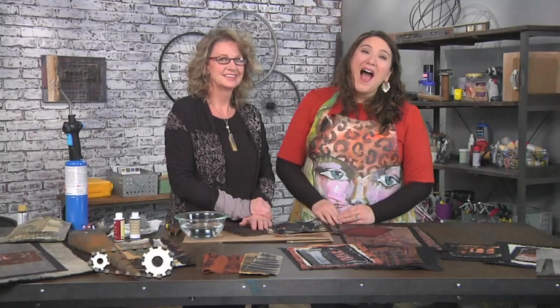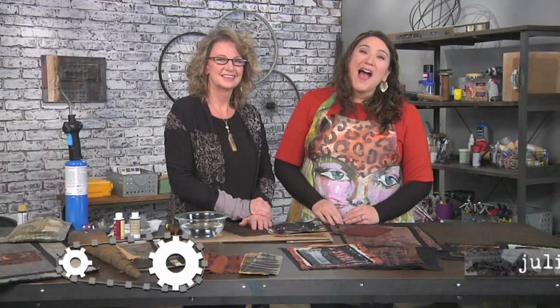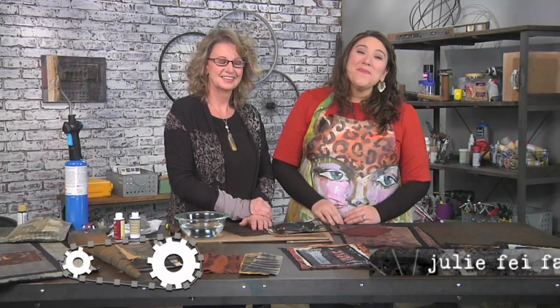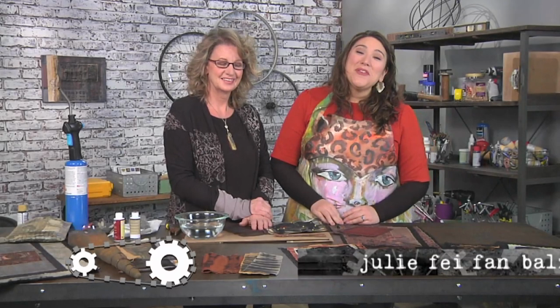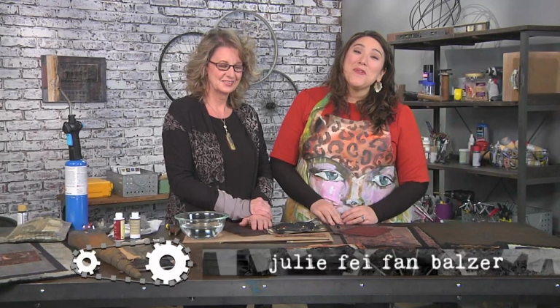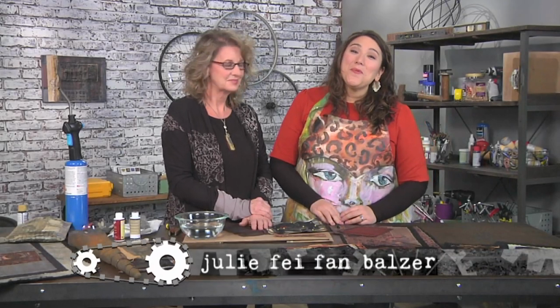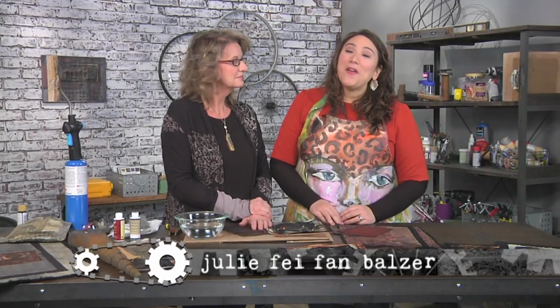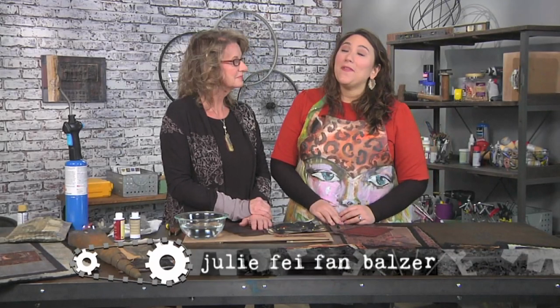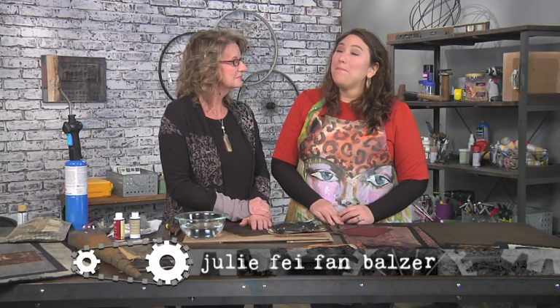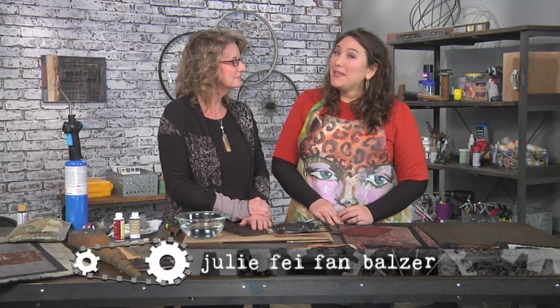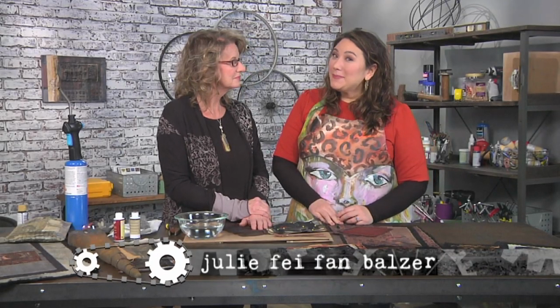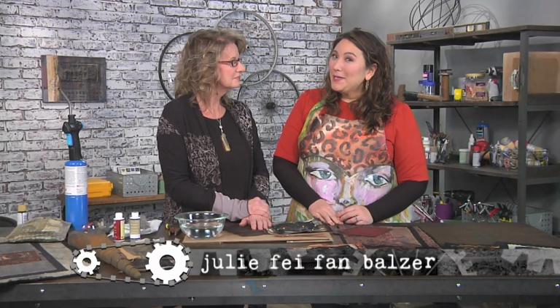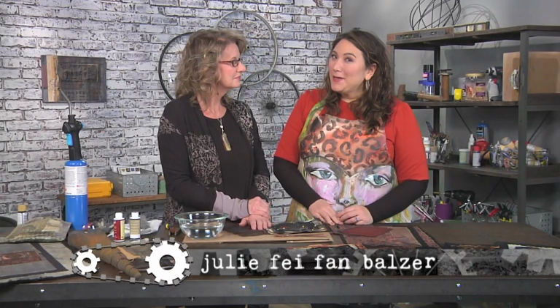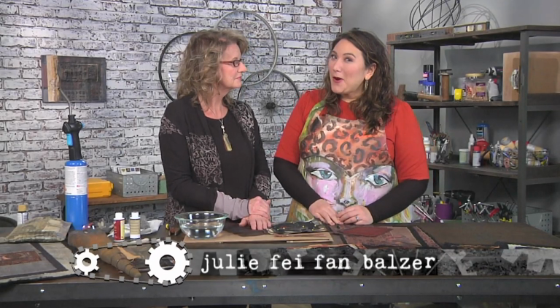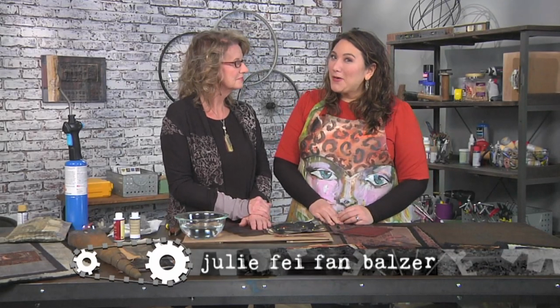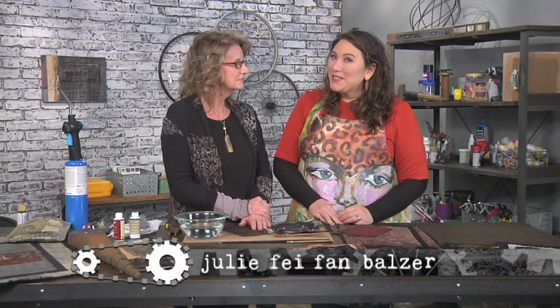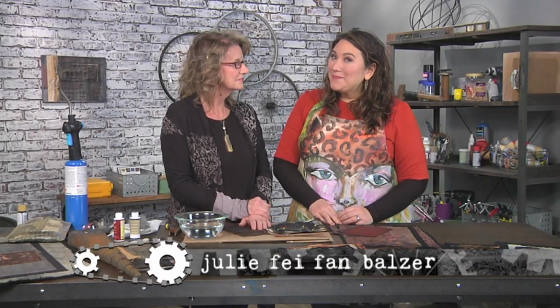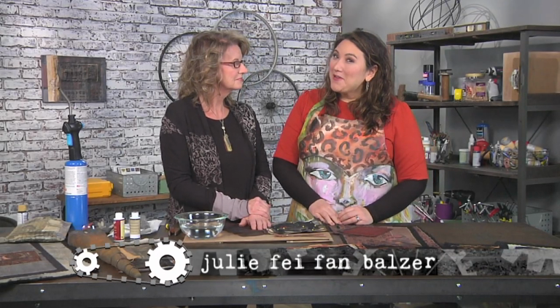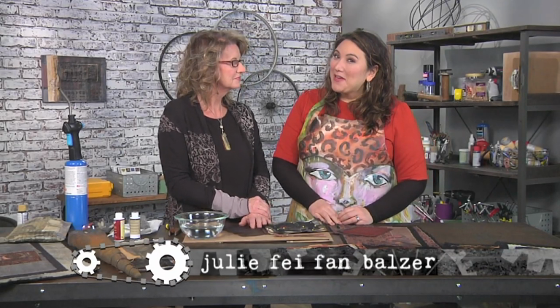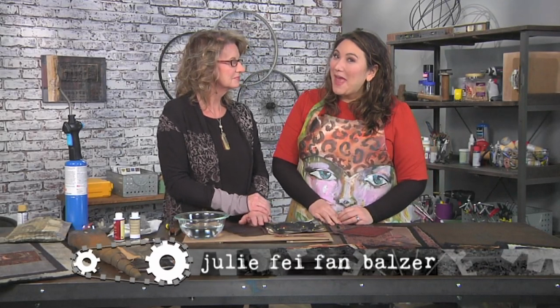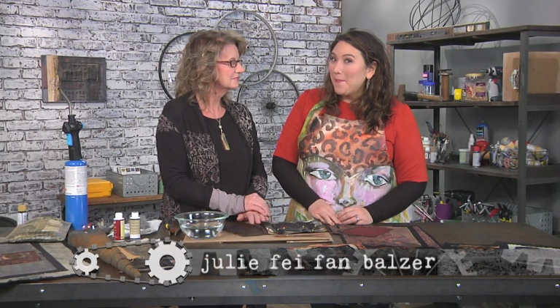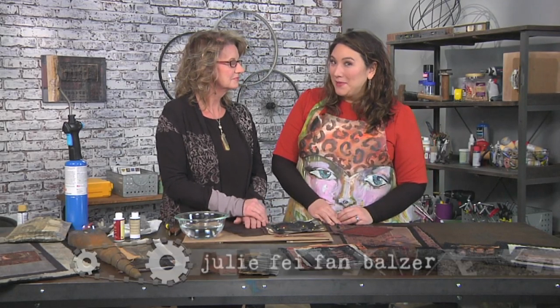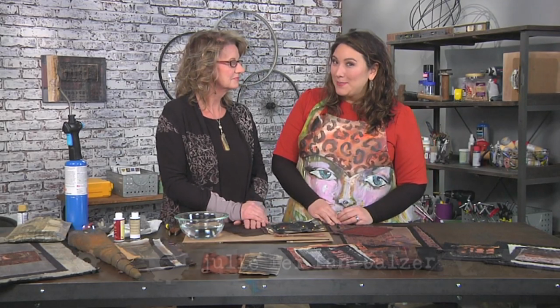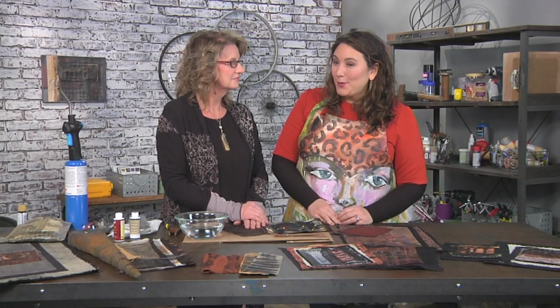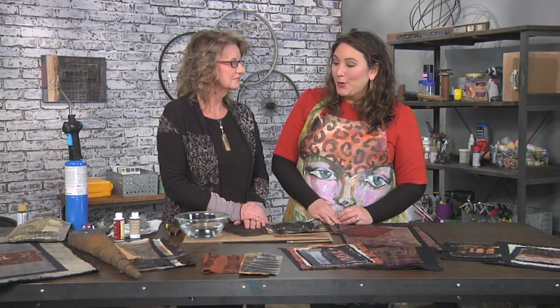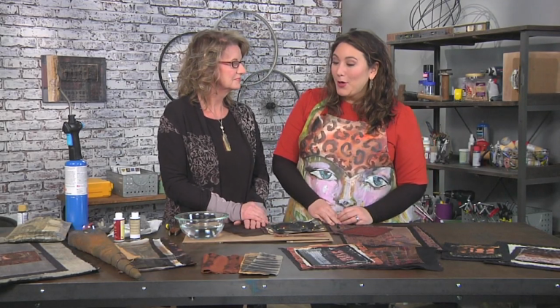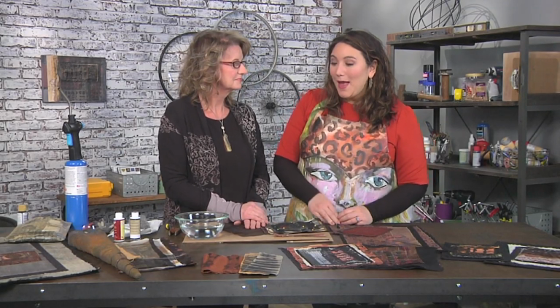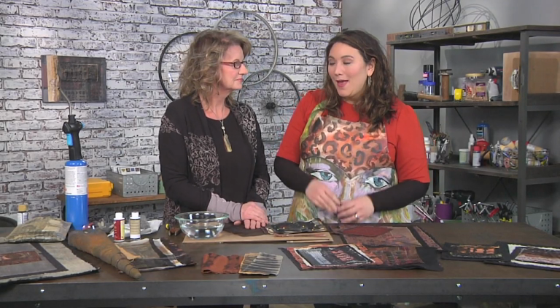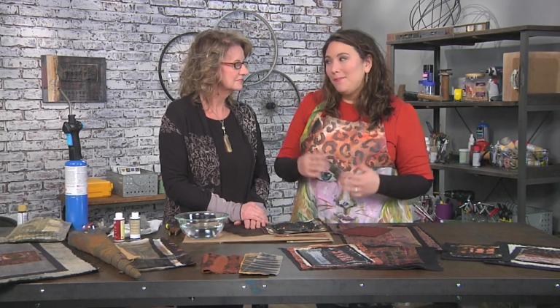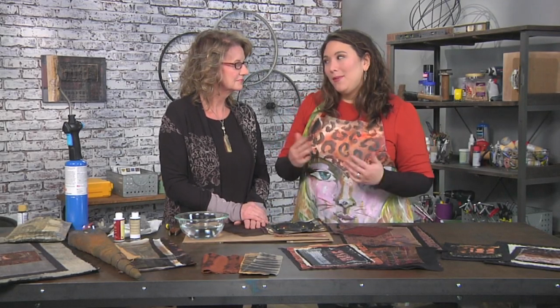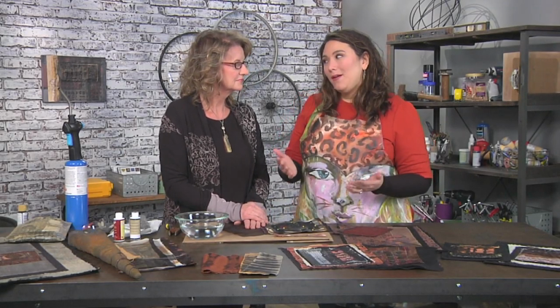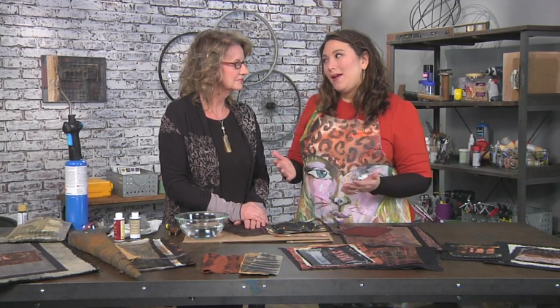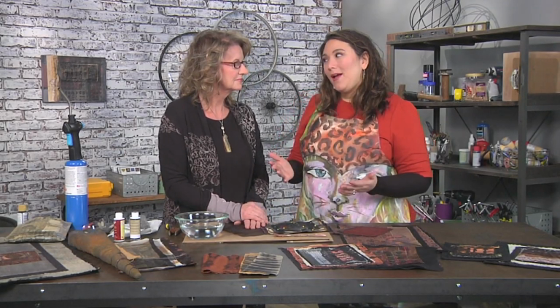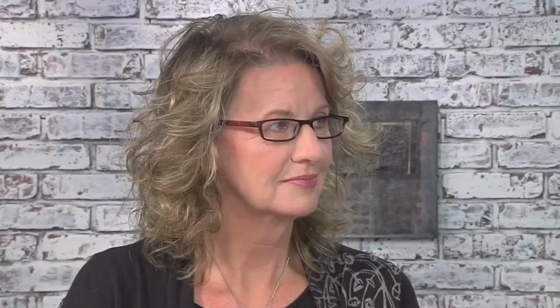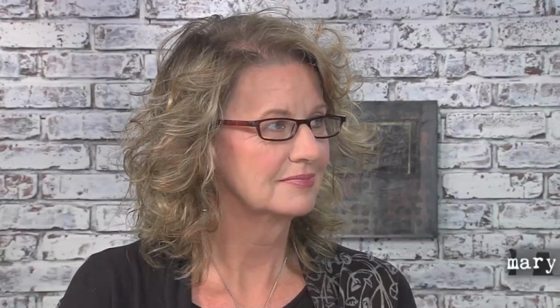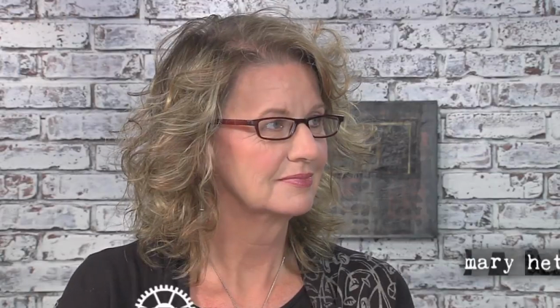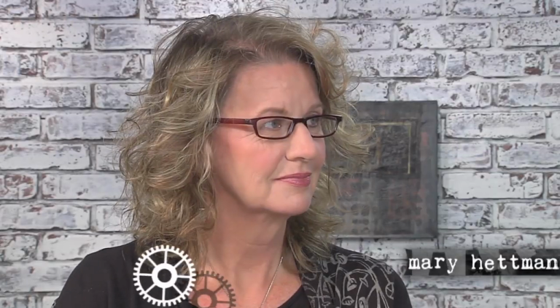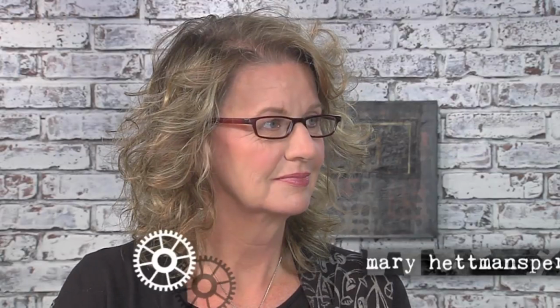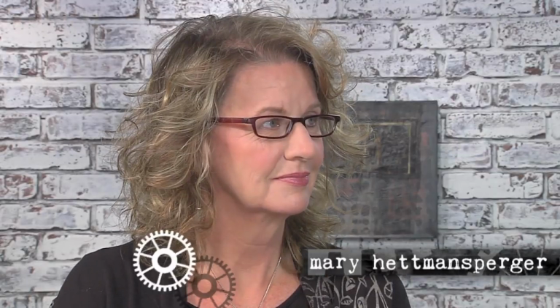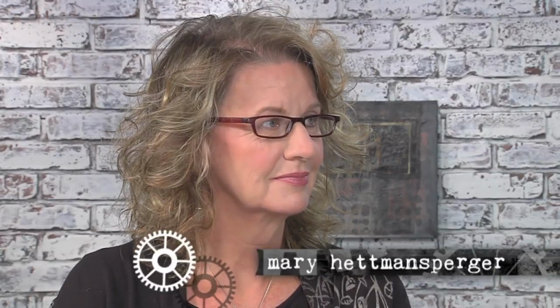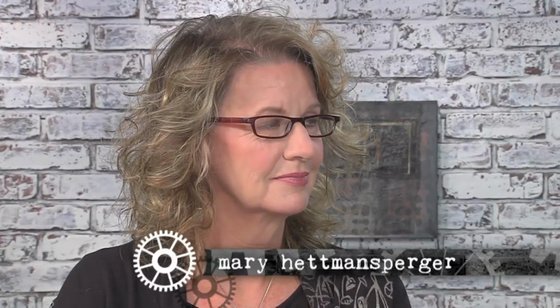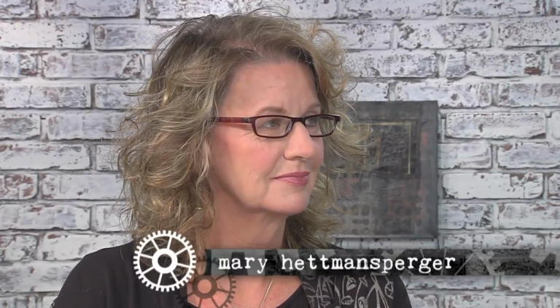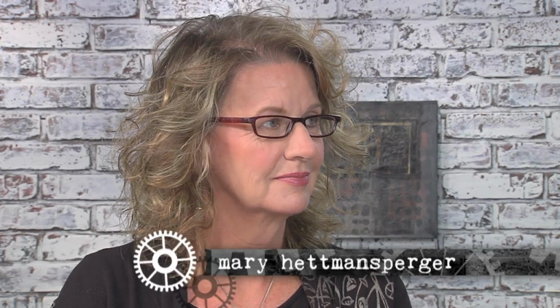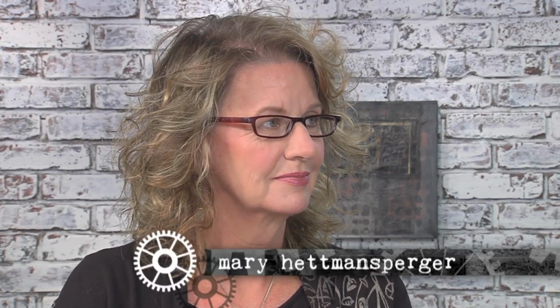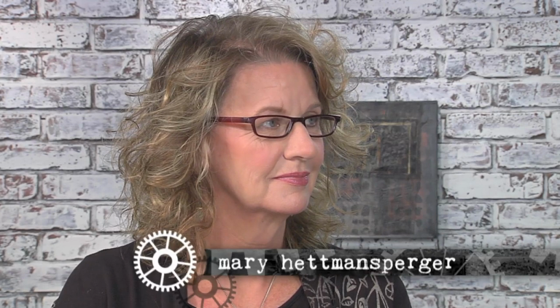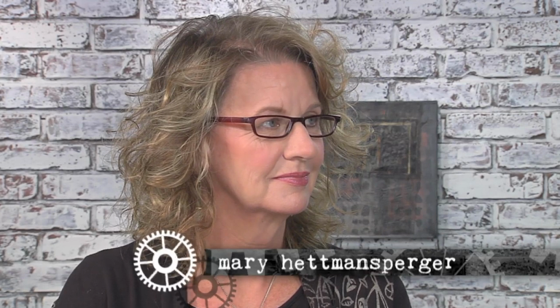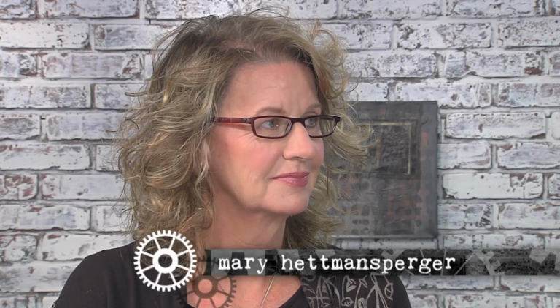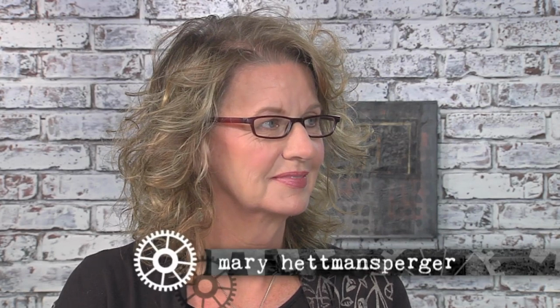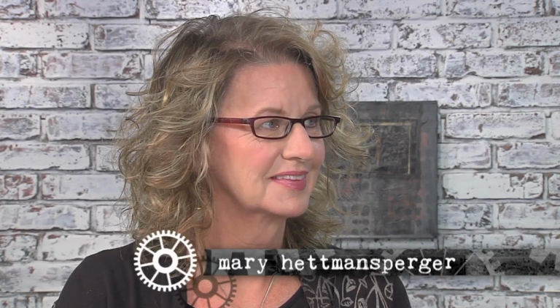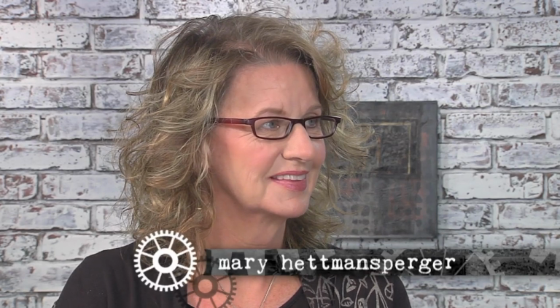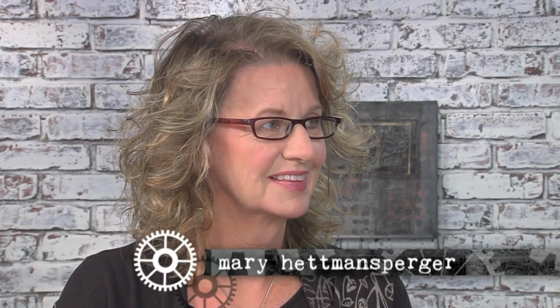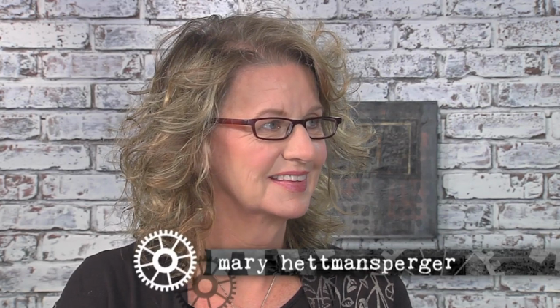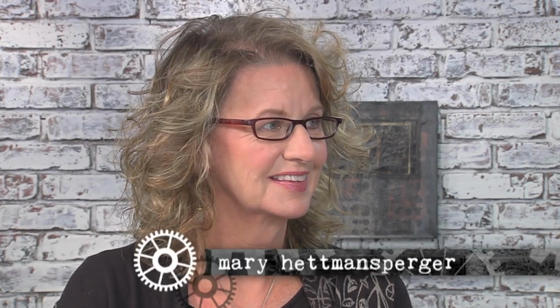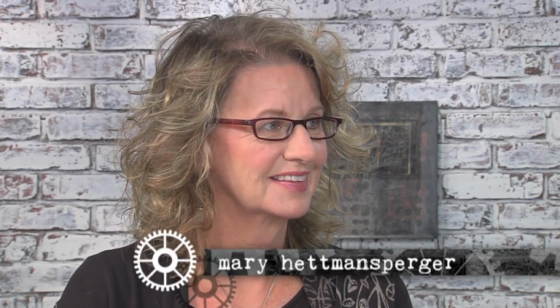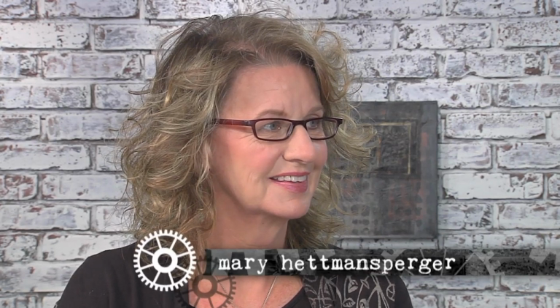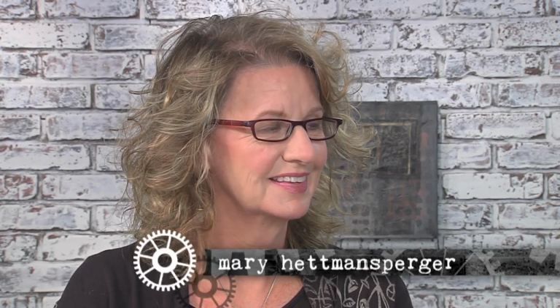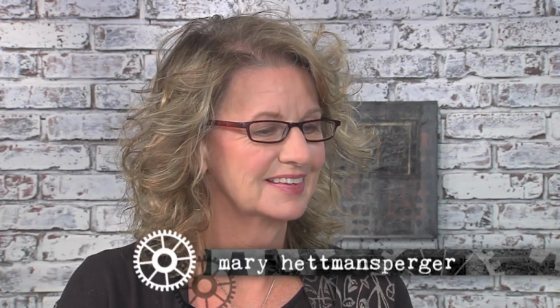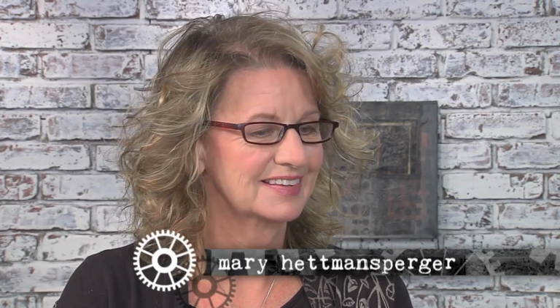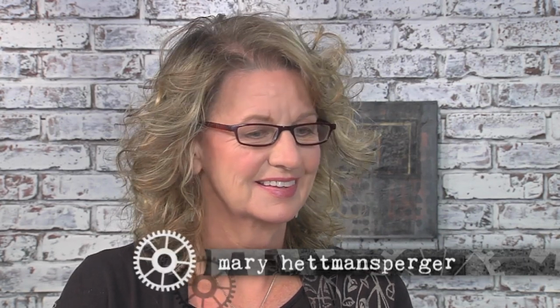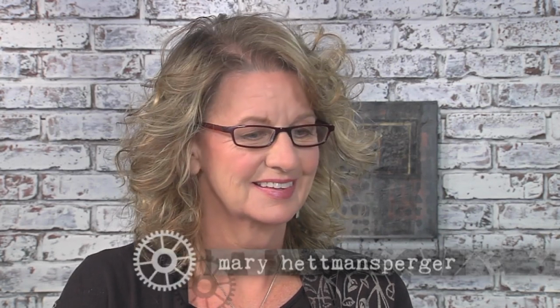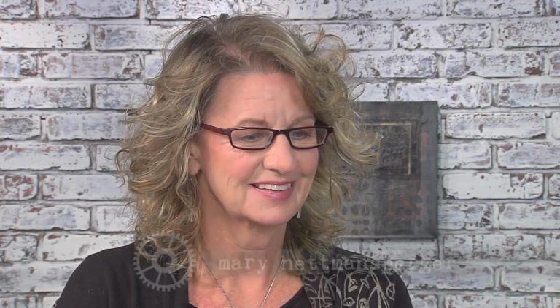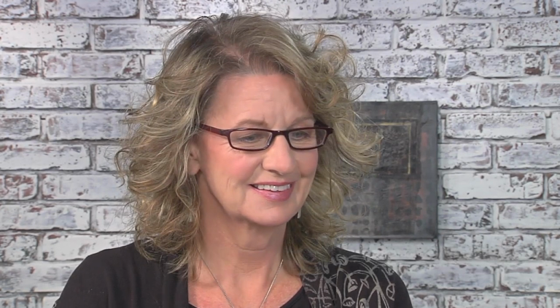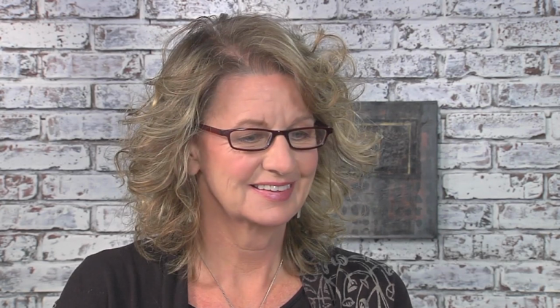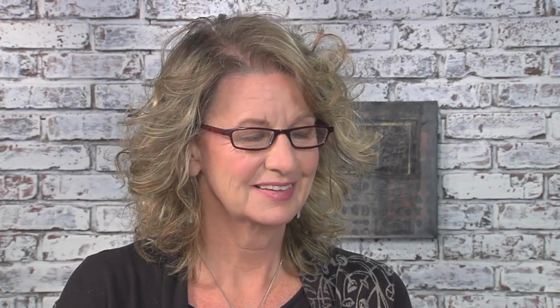I'm here with mixed media artist Mary Hepmansberger, and Mary, I always want to touch your work because the texture is just amazing.